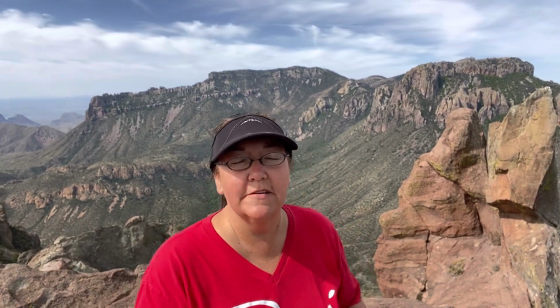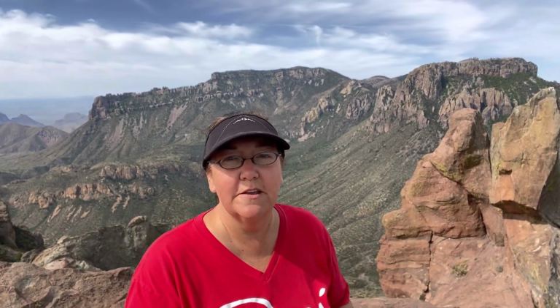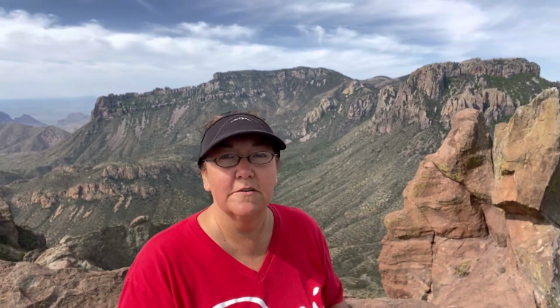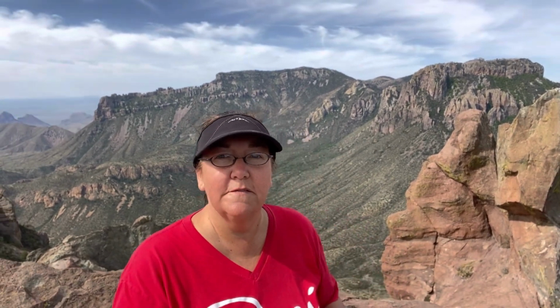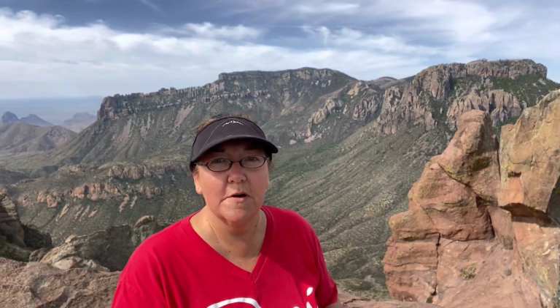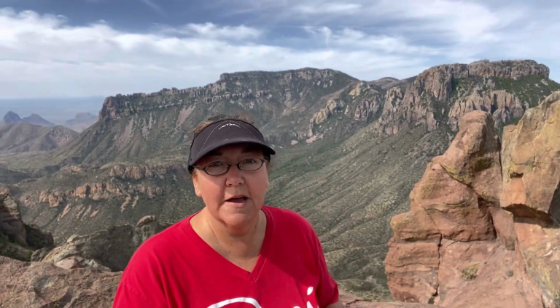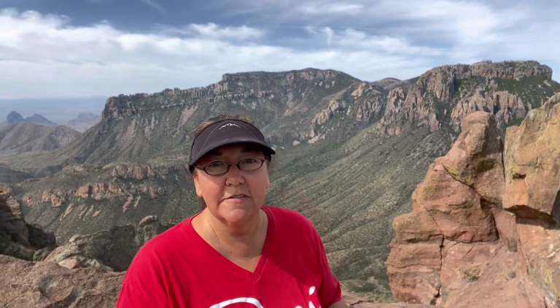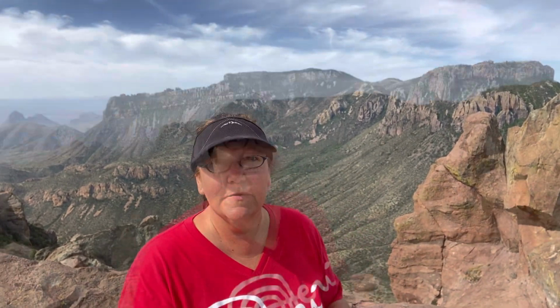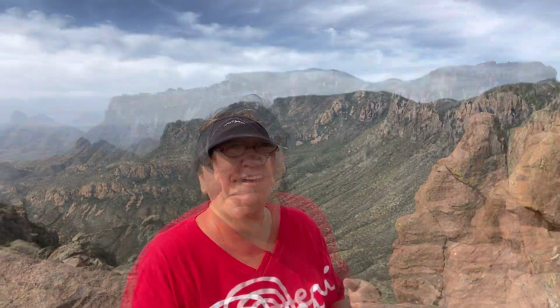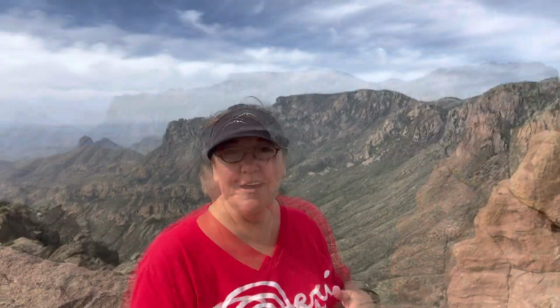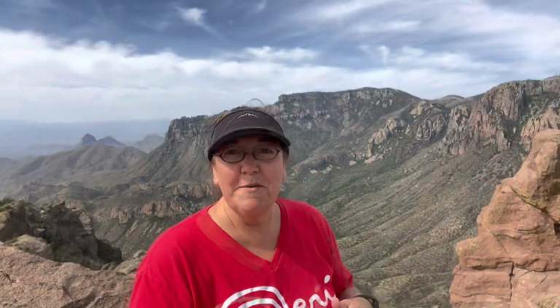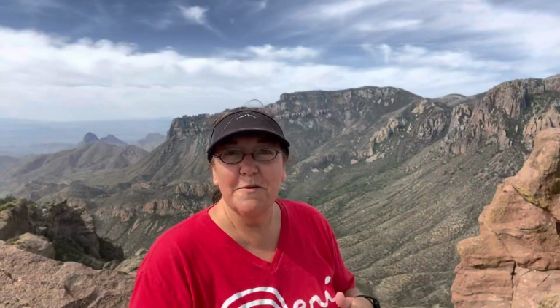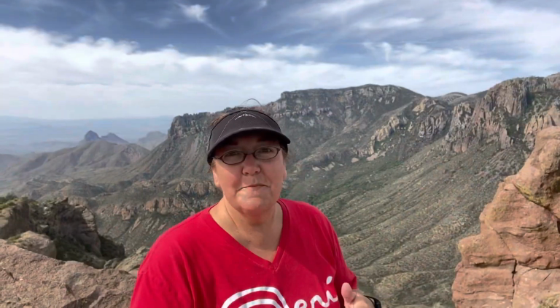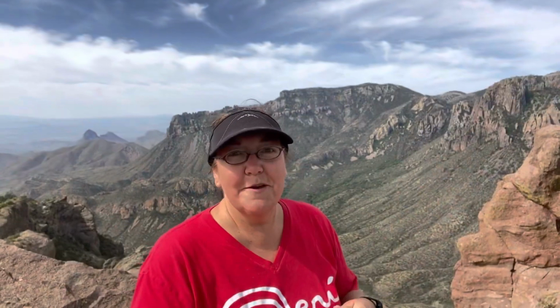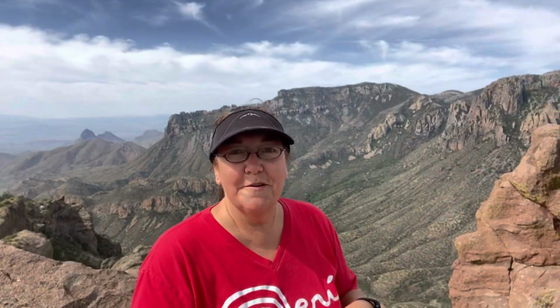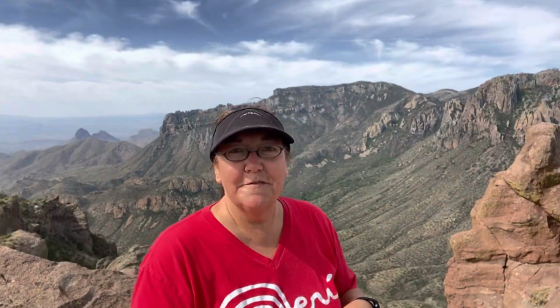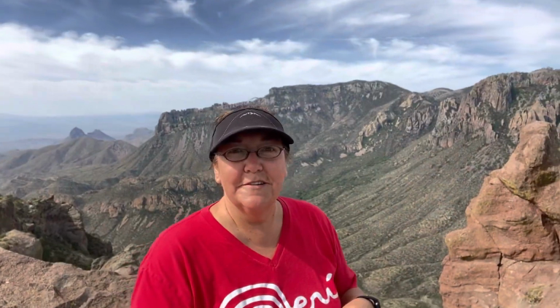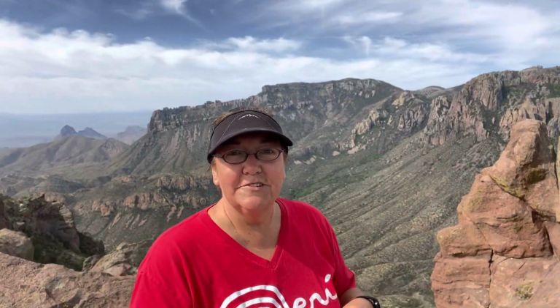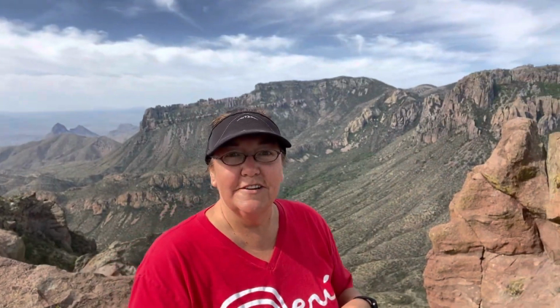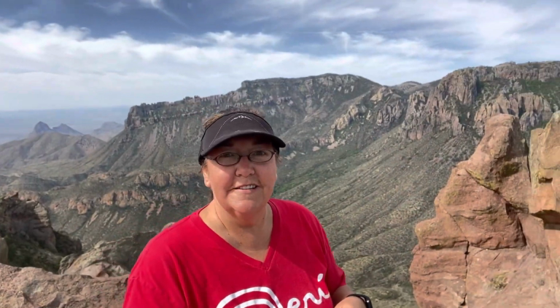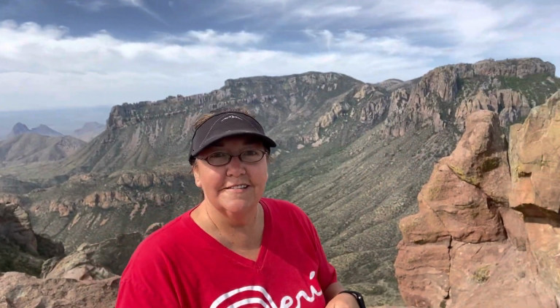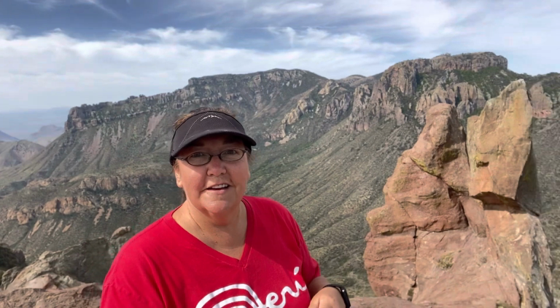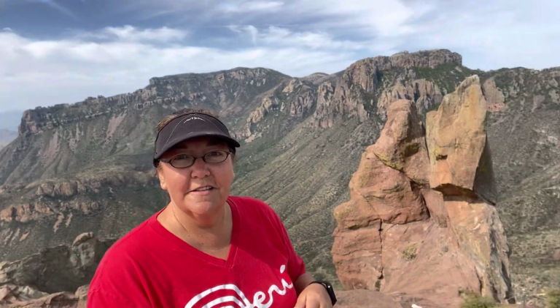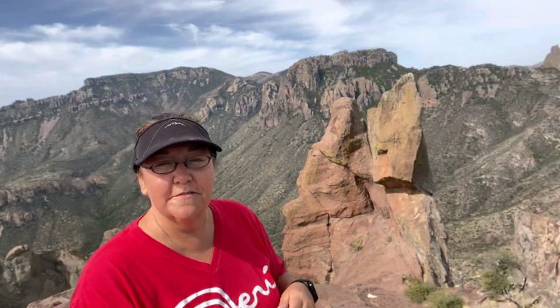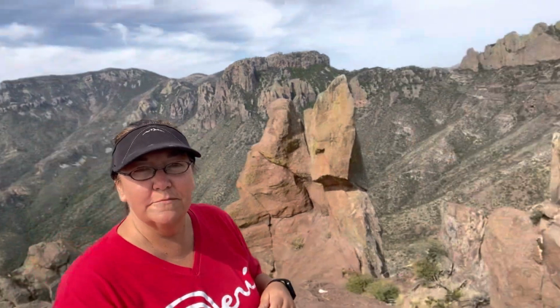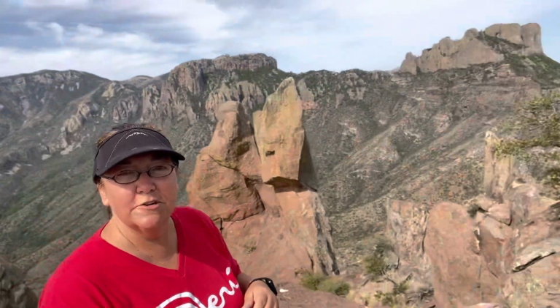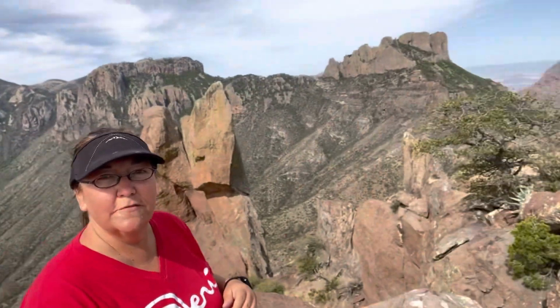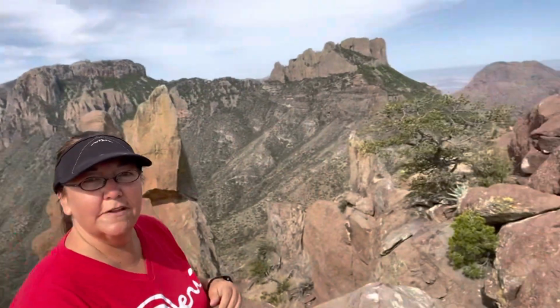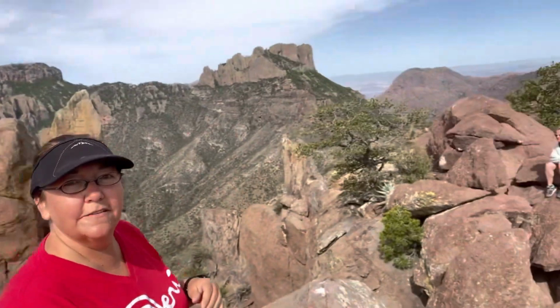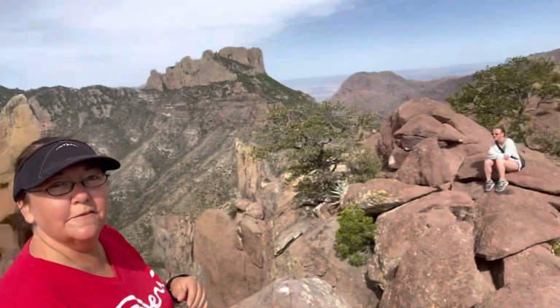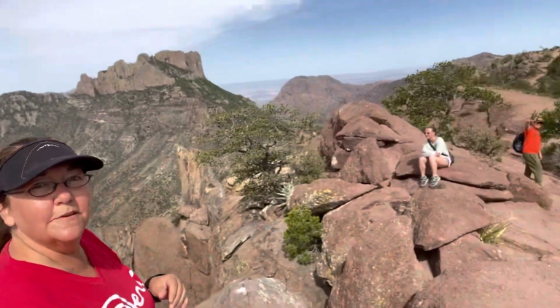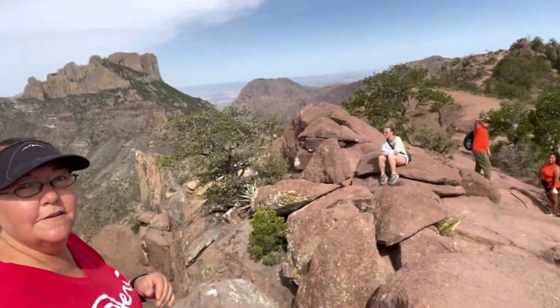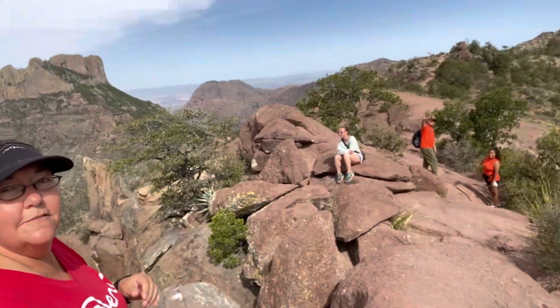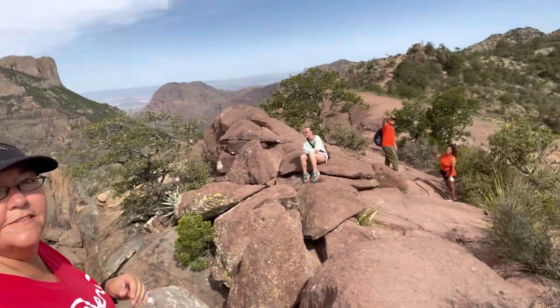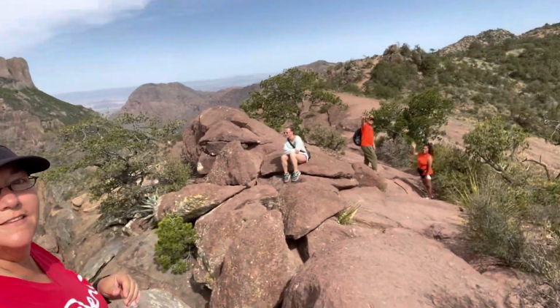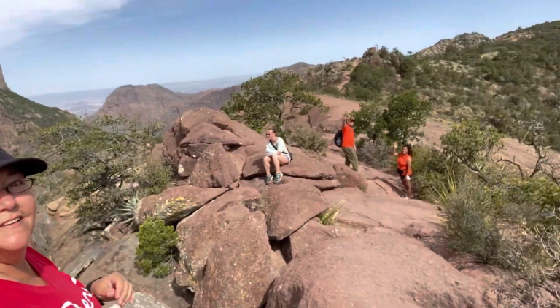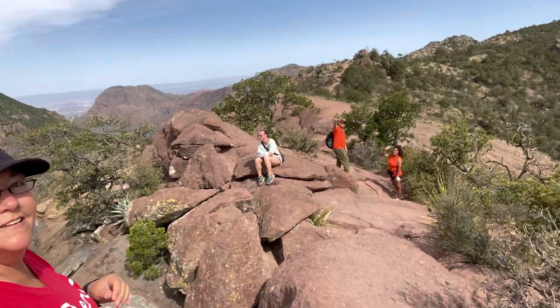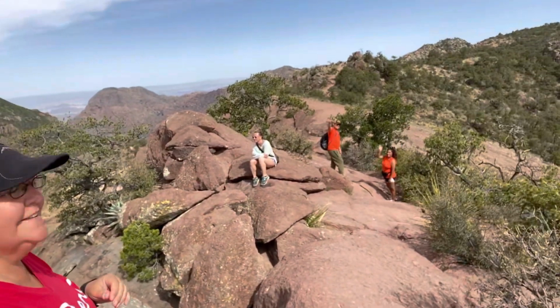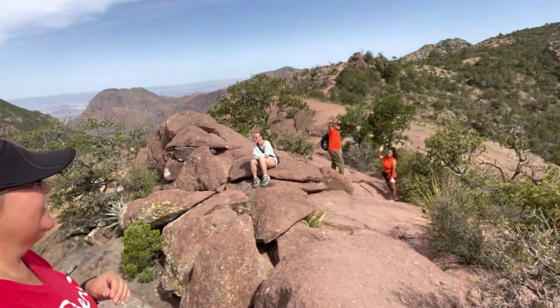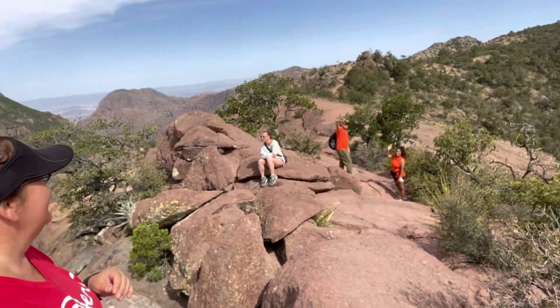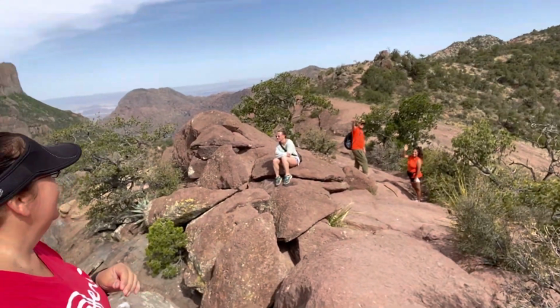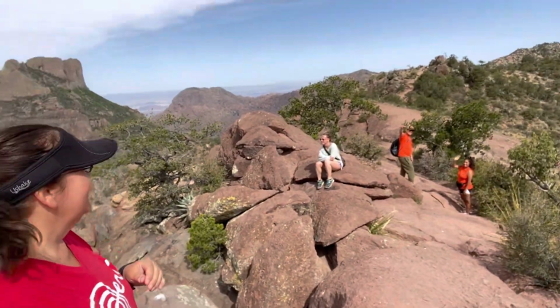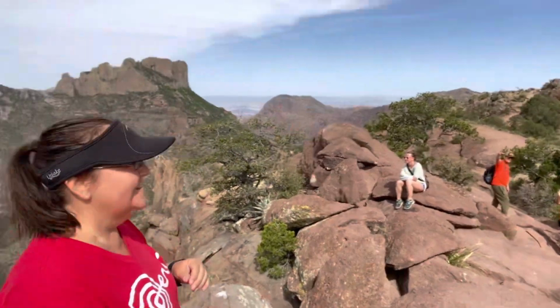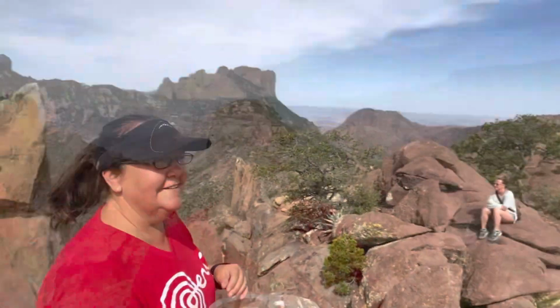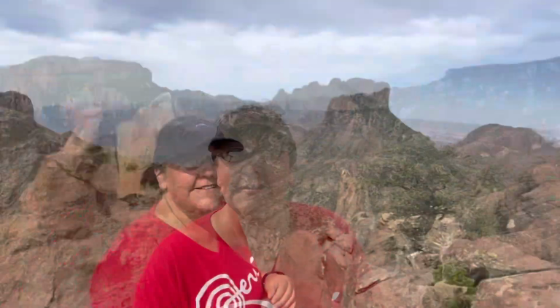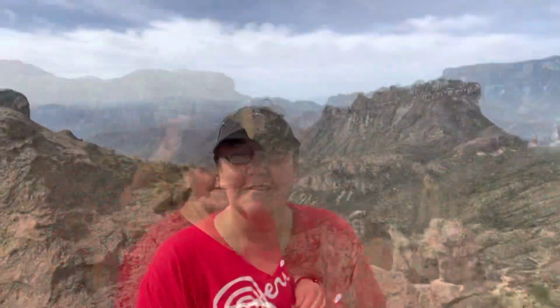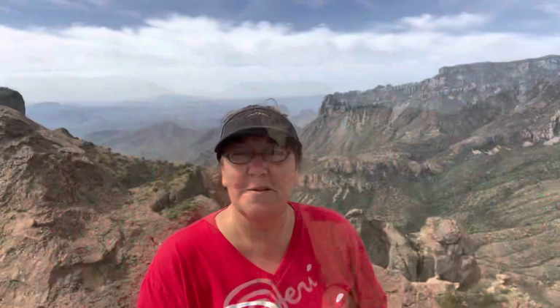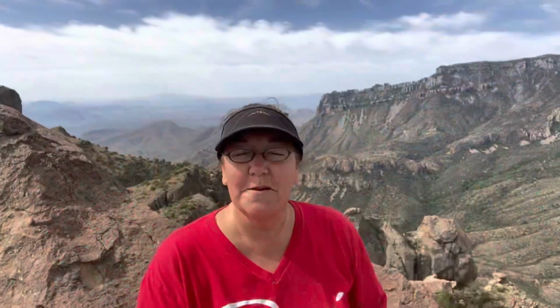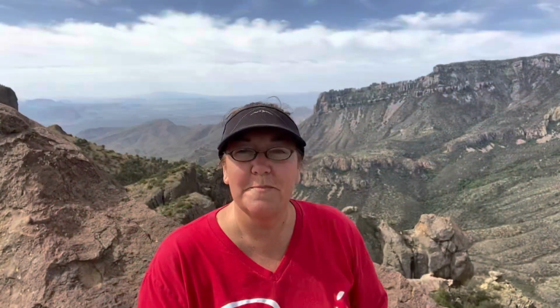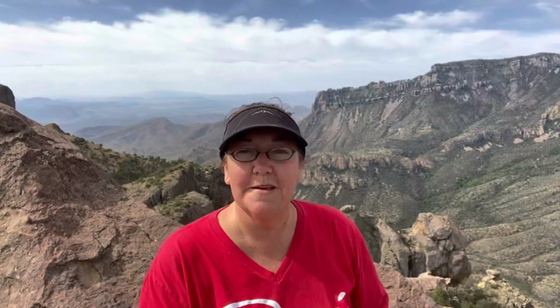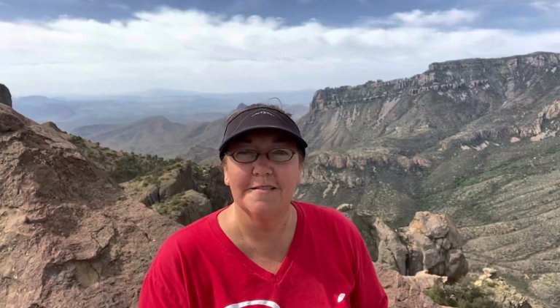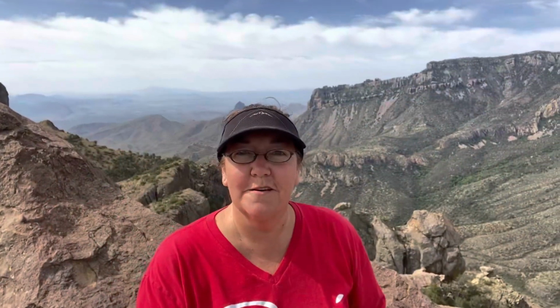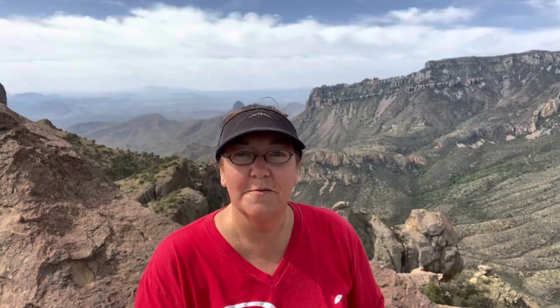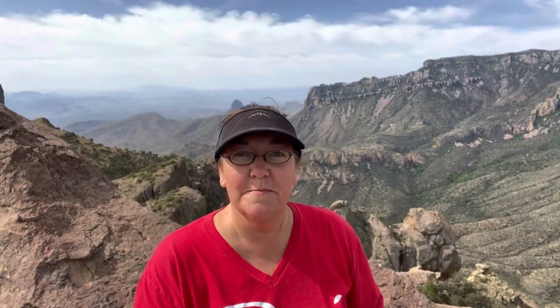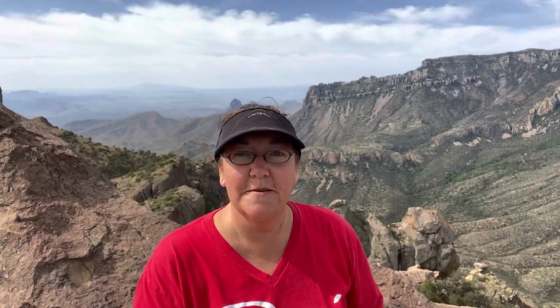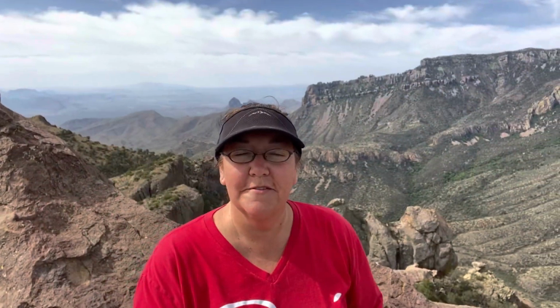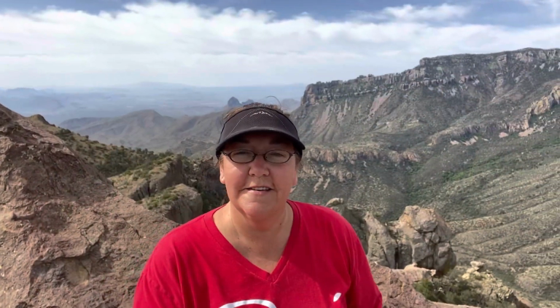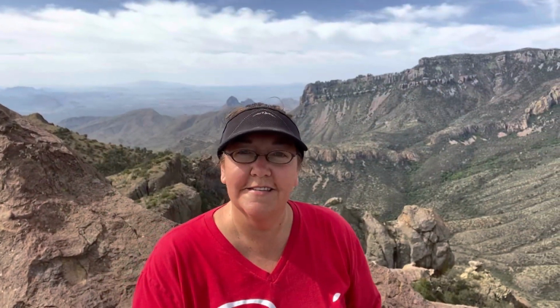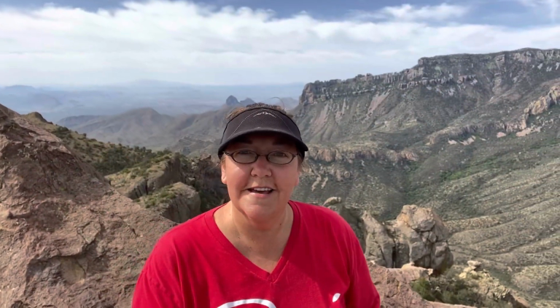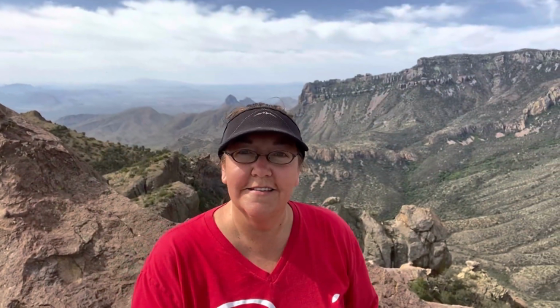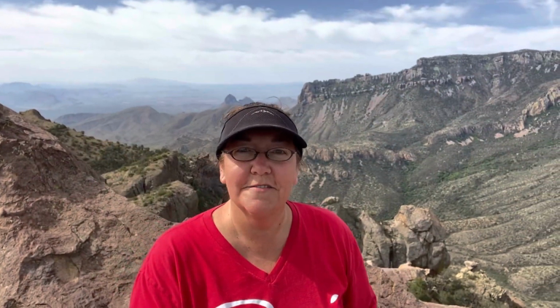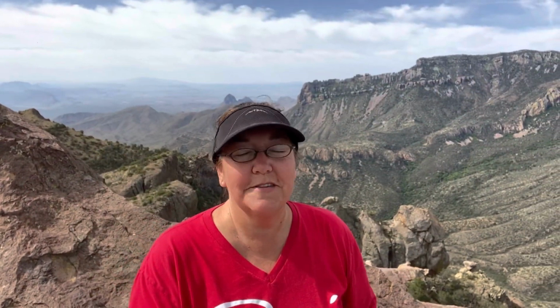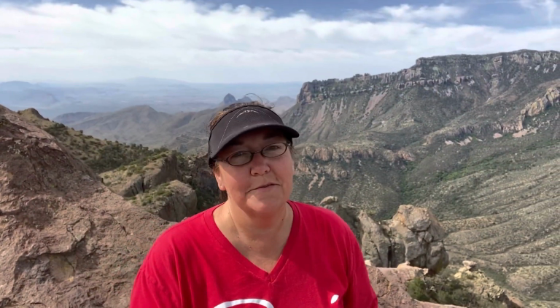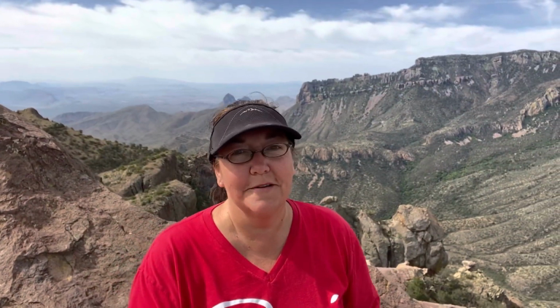I'll take you on a few hikes. I'm here with my good friends Jessie and Tyler from Travel Like No One Else and they are going to be along with me for these hikes, so stick around.